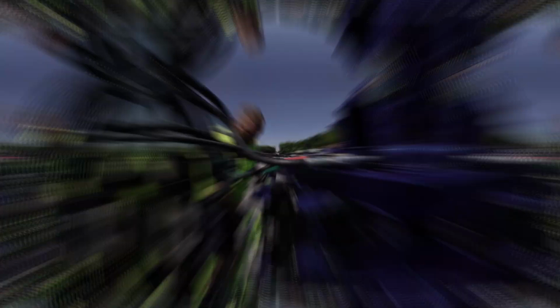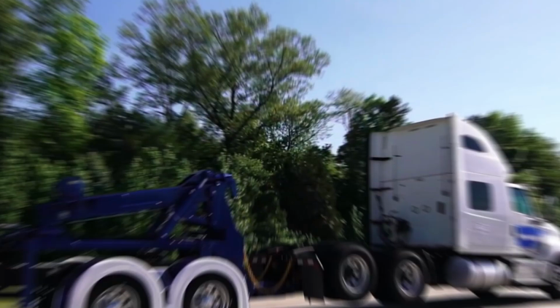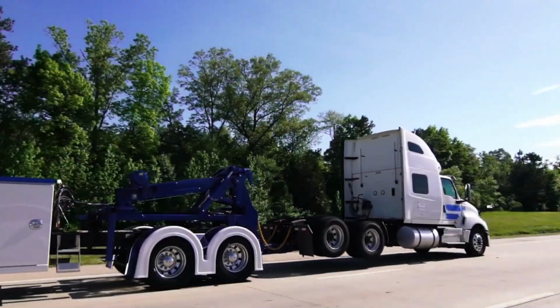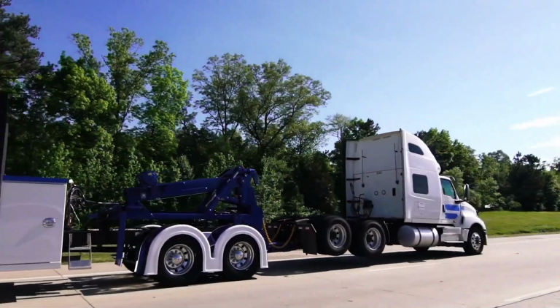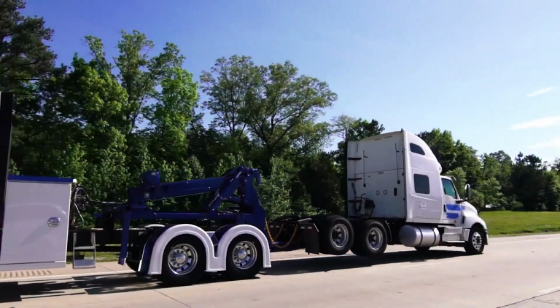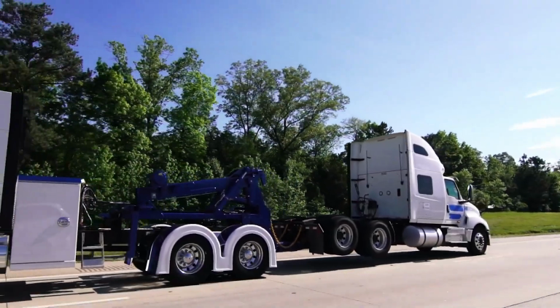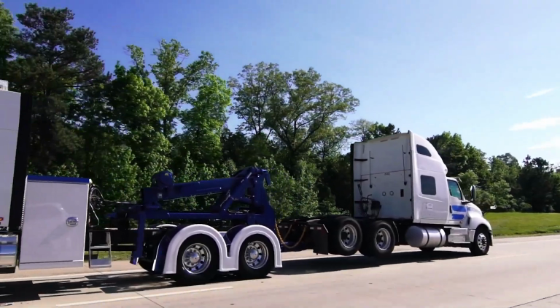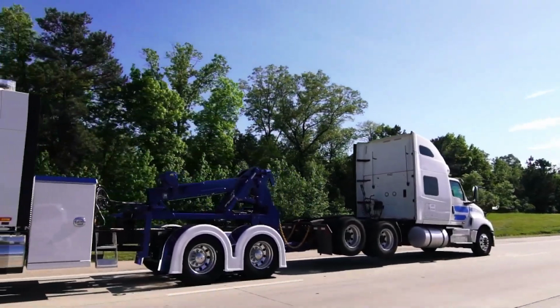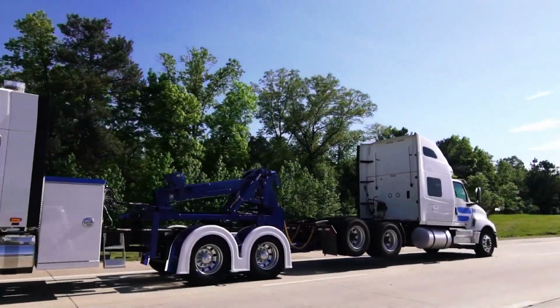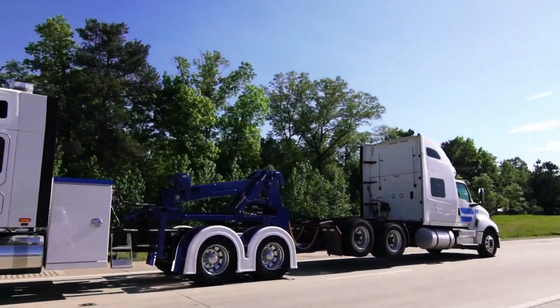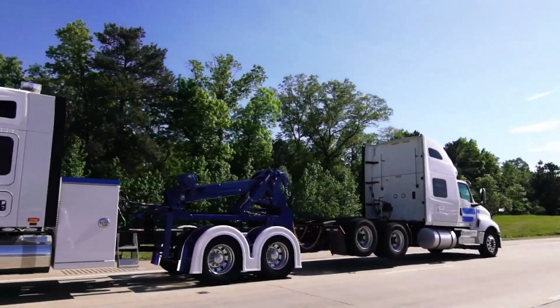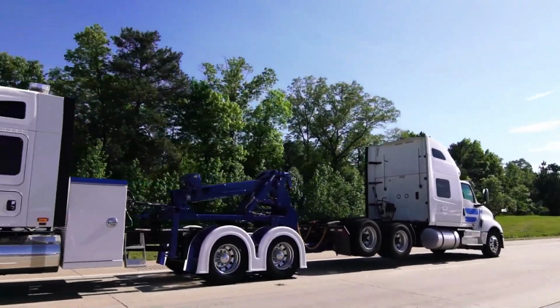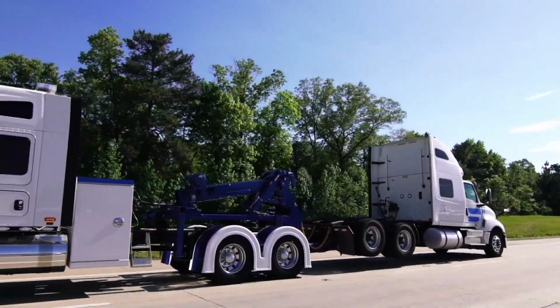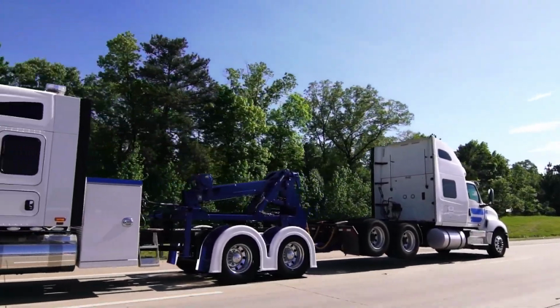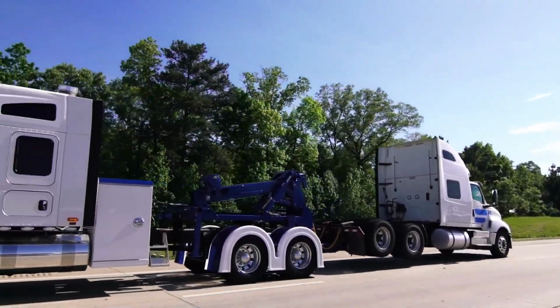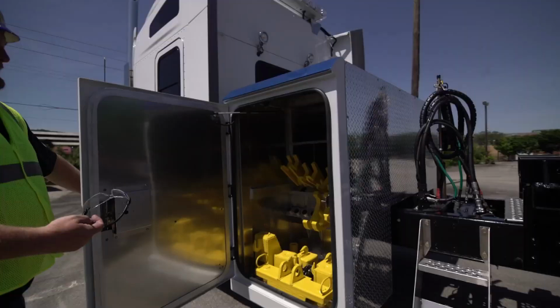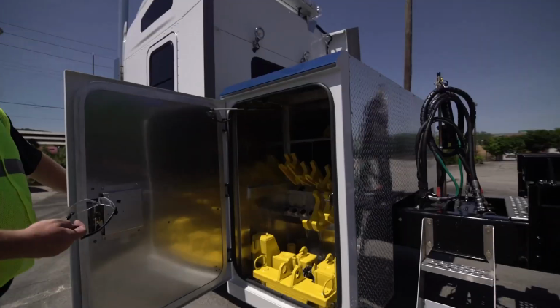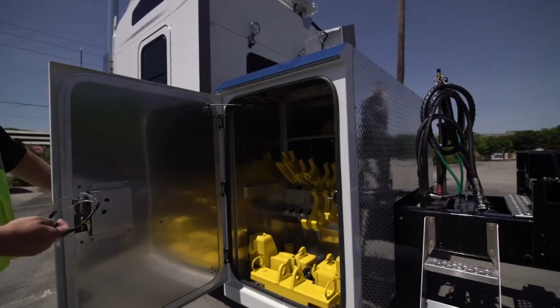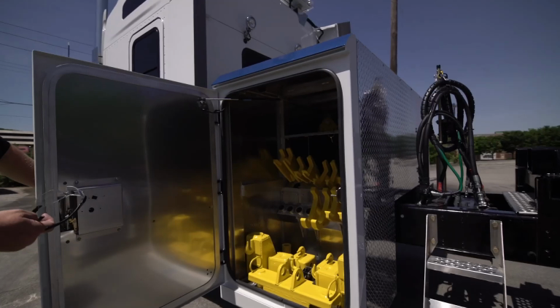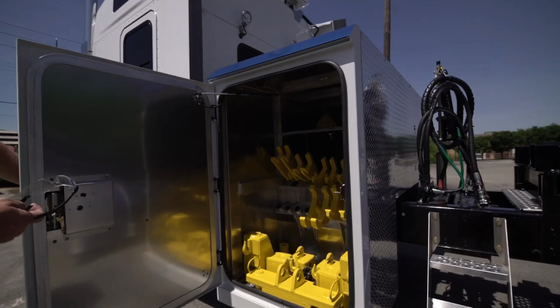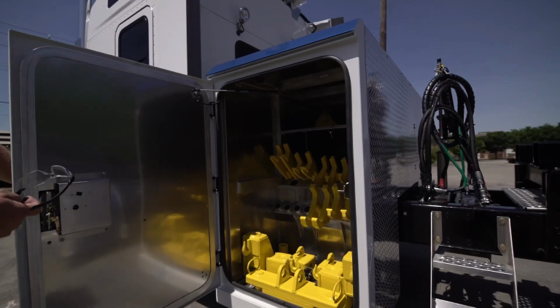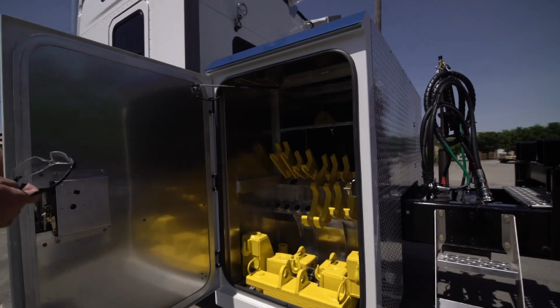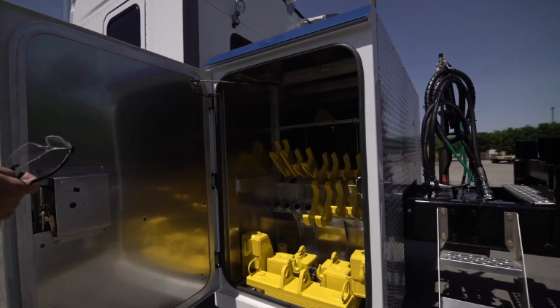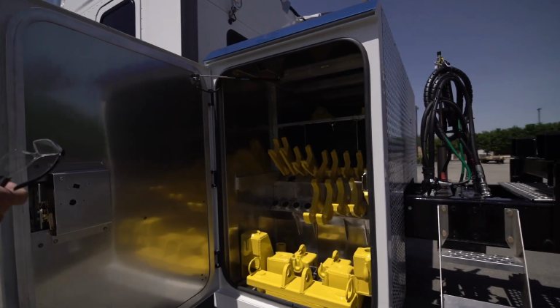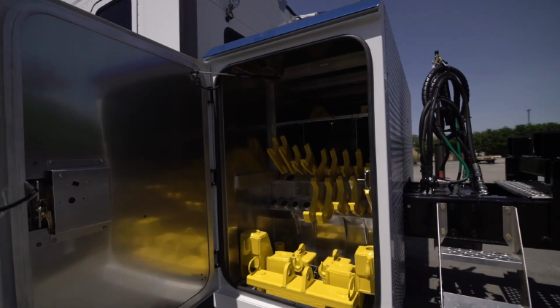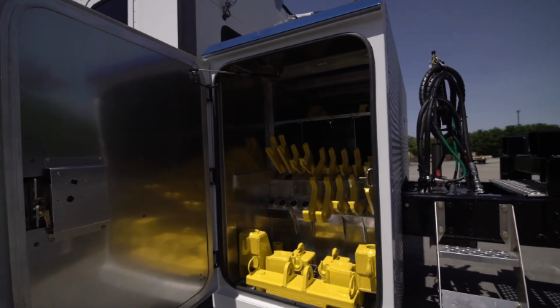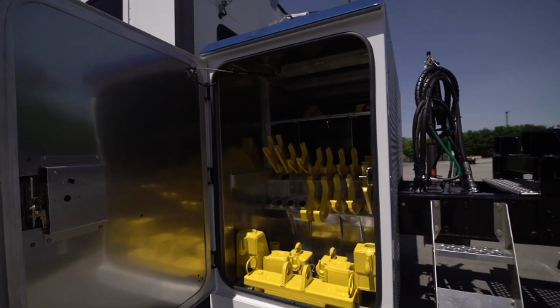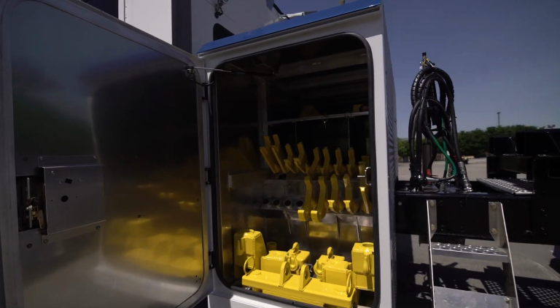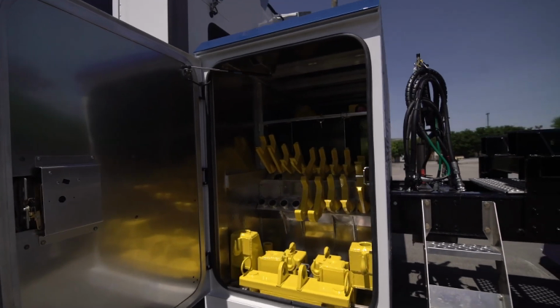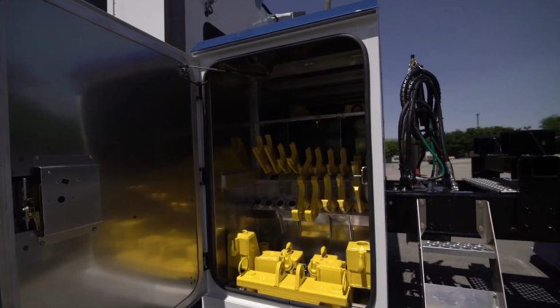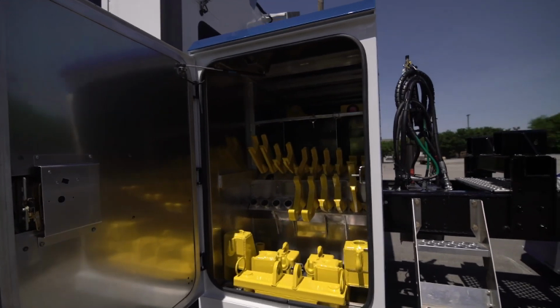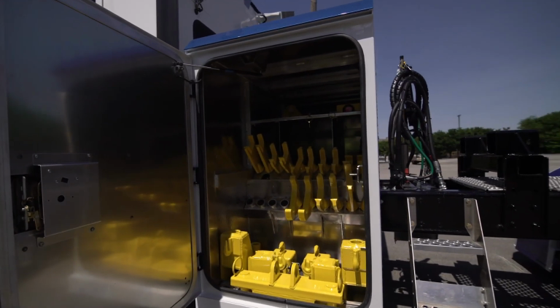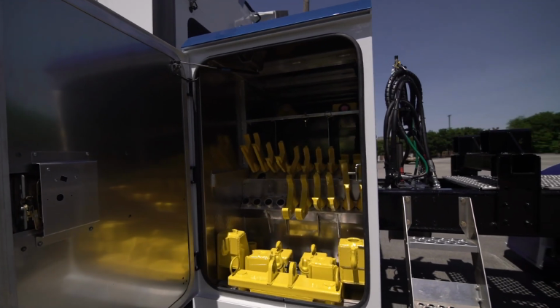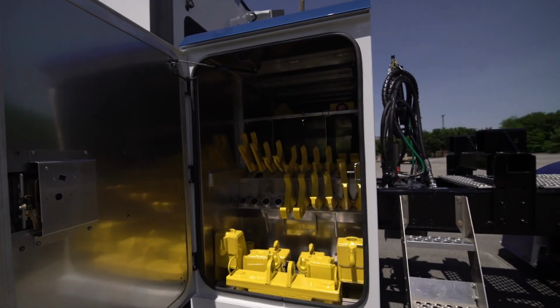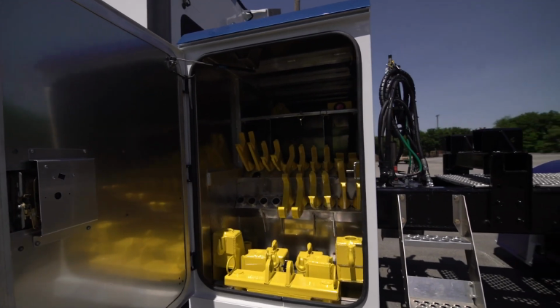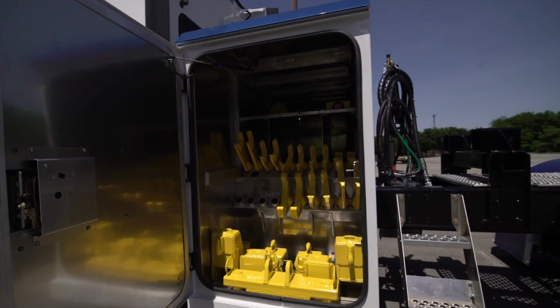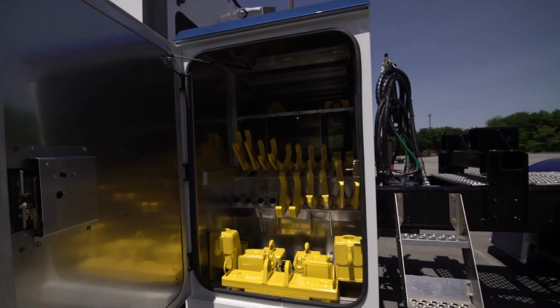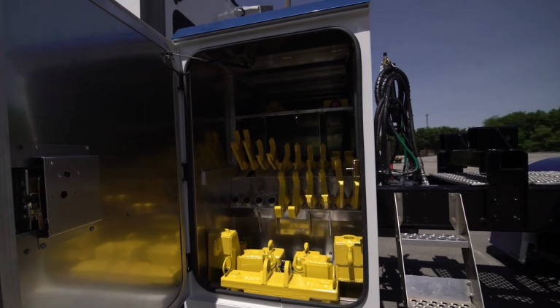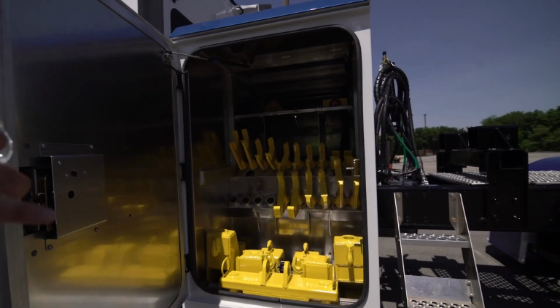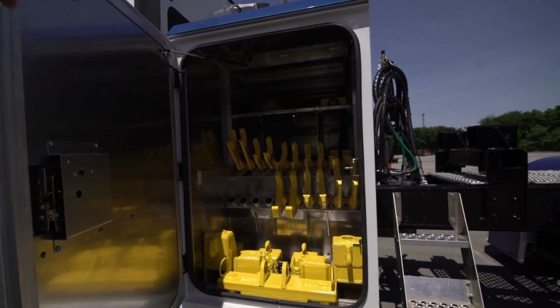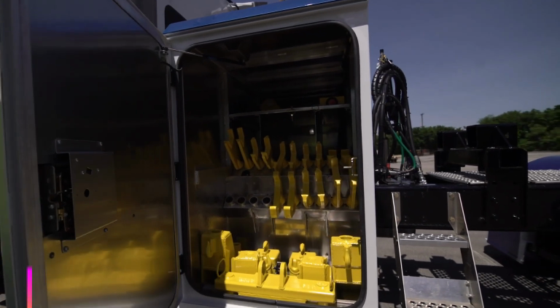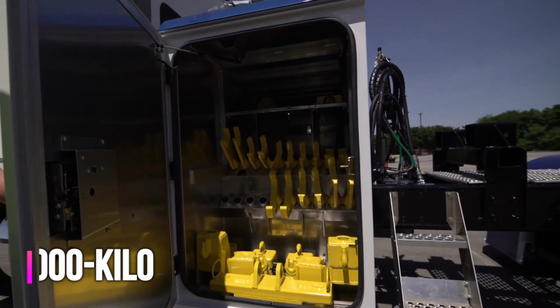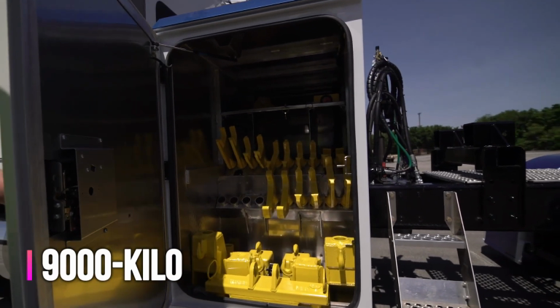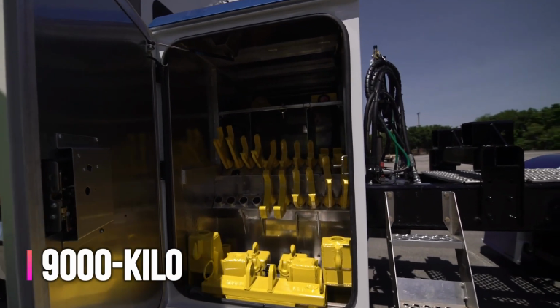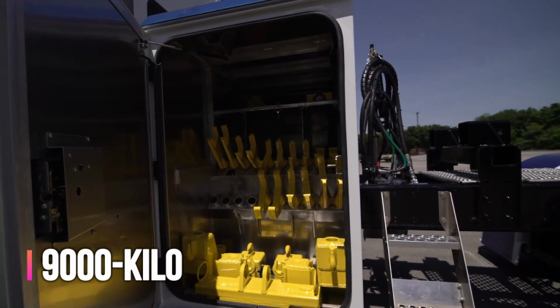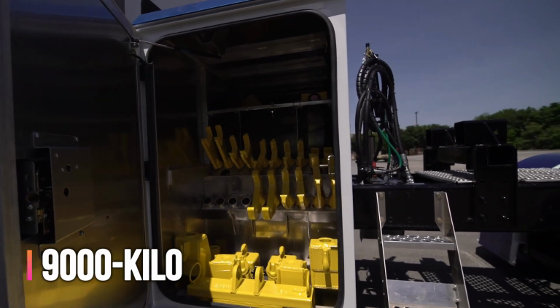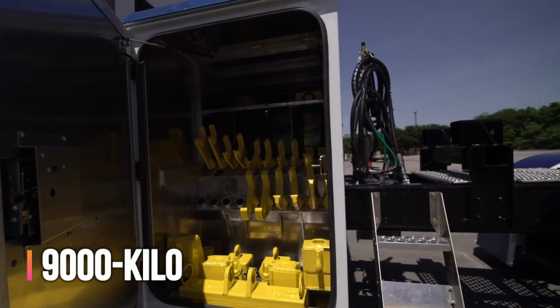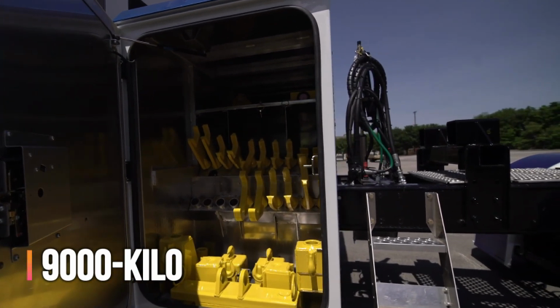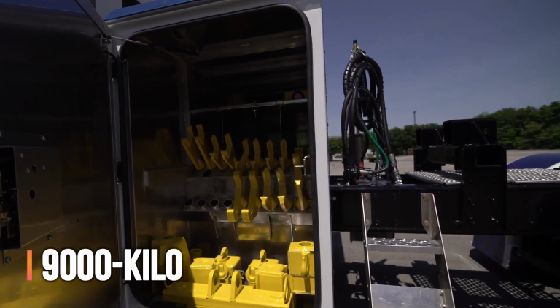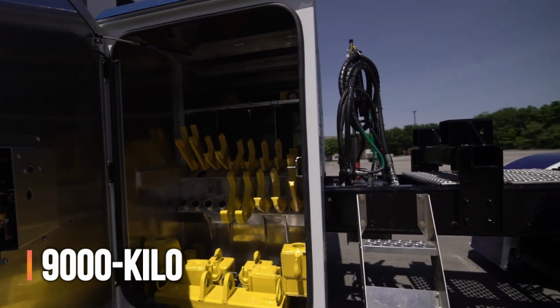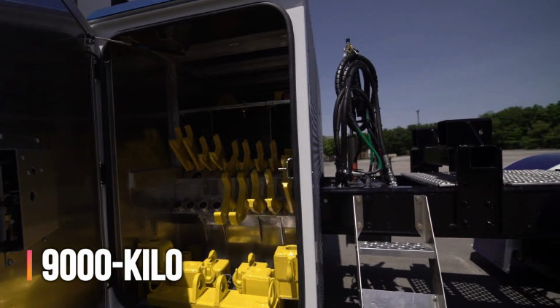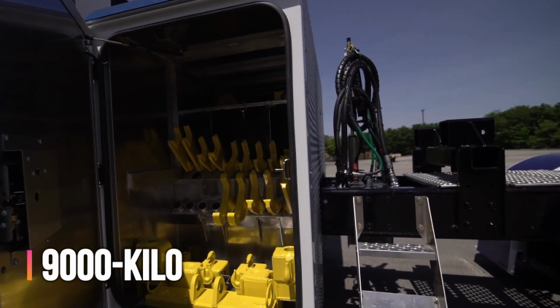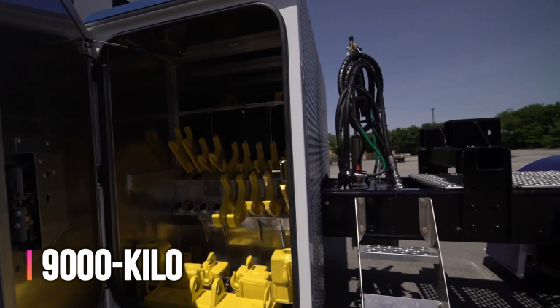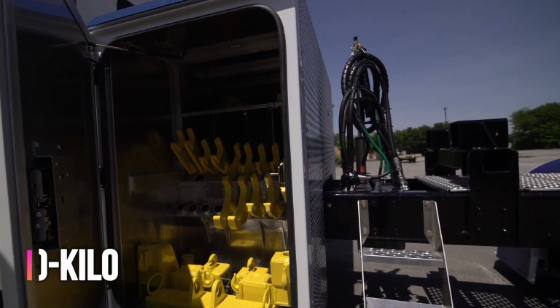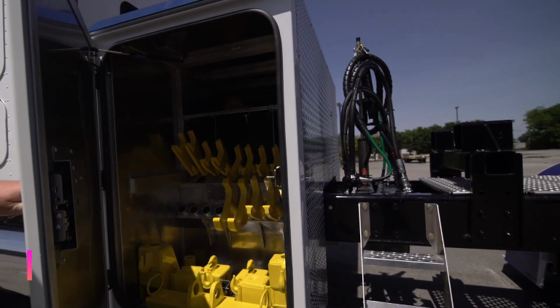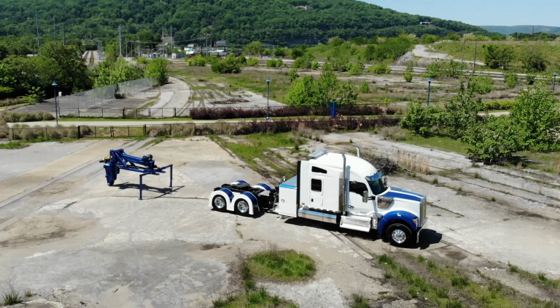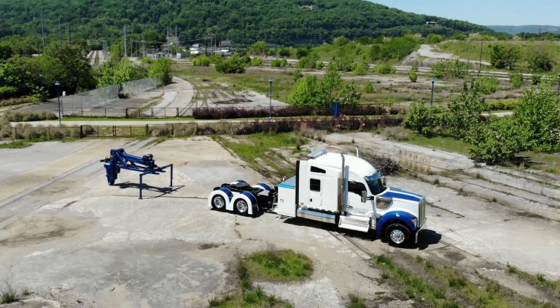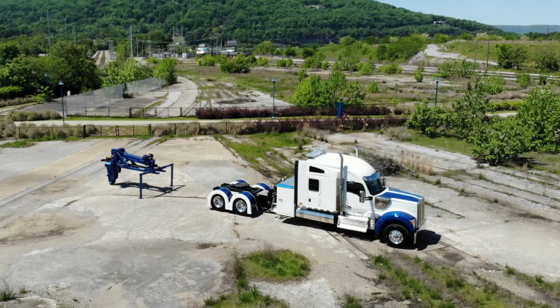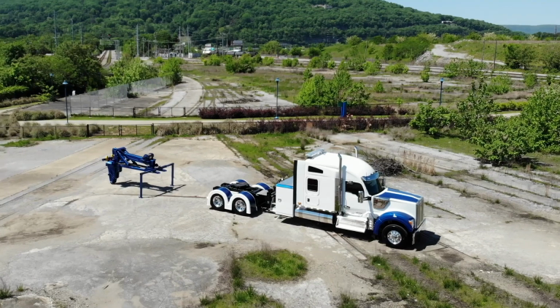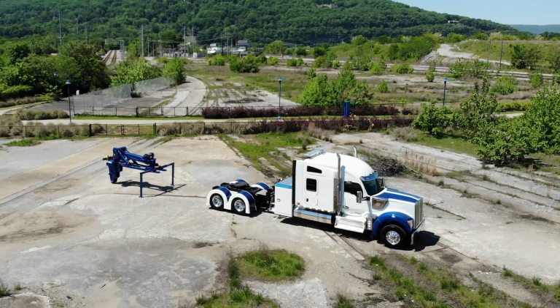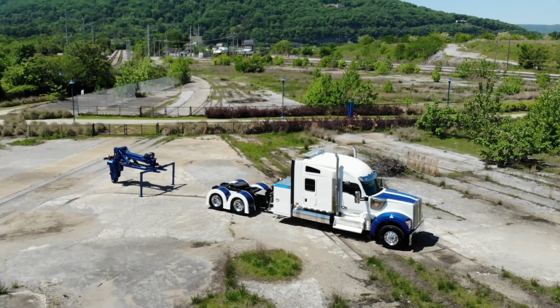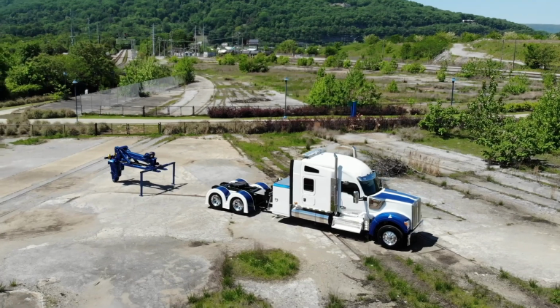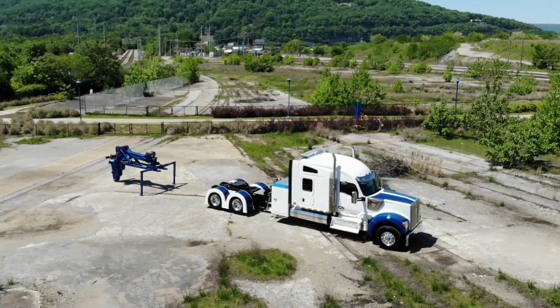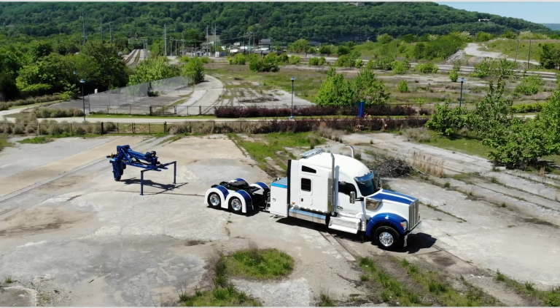Additionally, various optional features such as toolboxes, a wireless light bar, a 9,000 kilo winch, and more can be added.